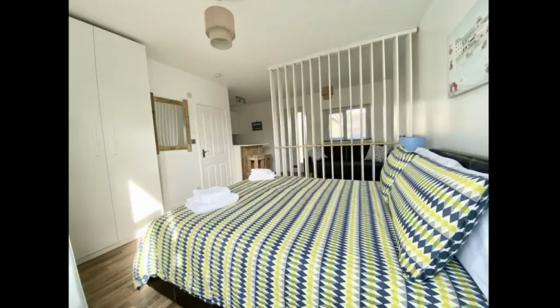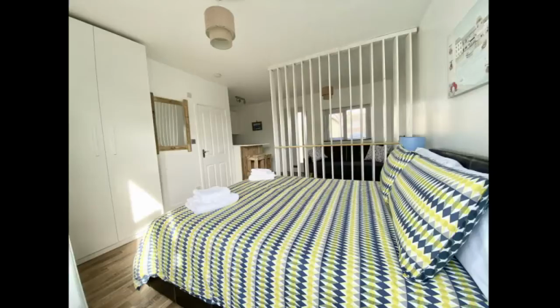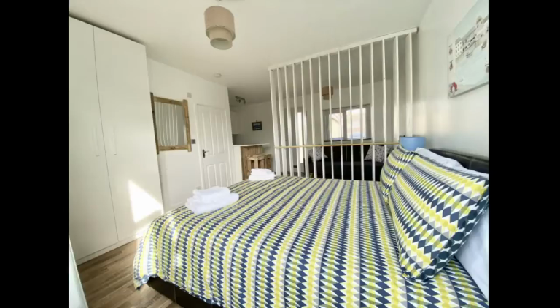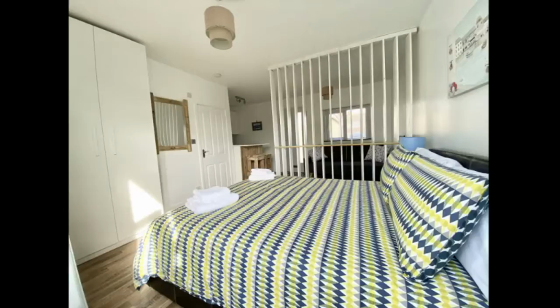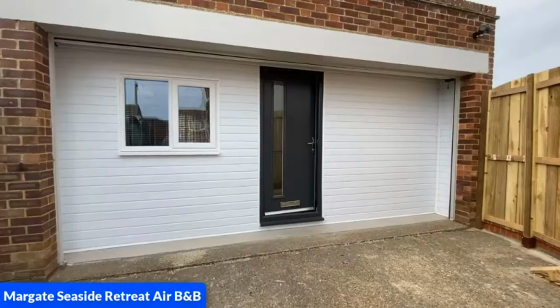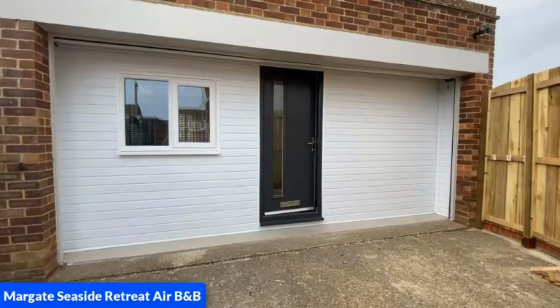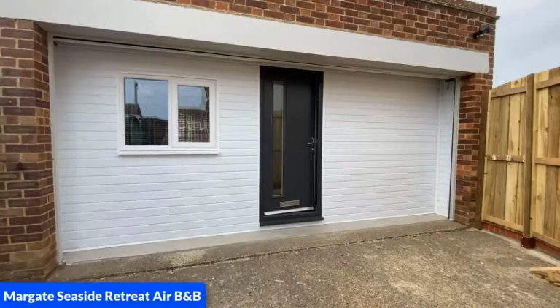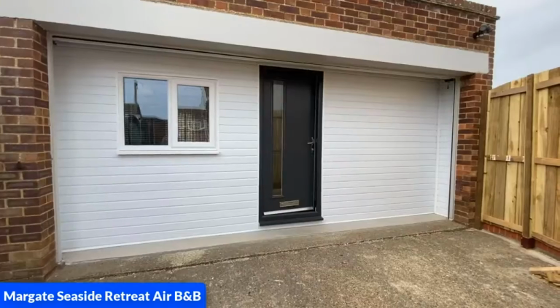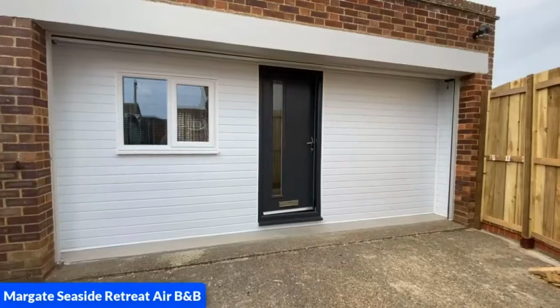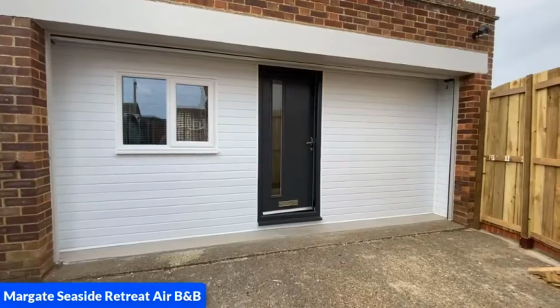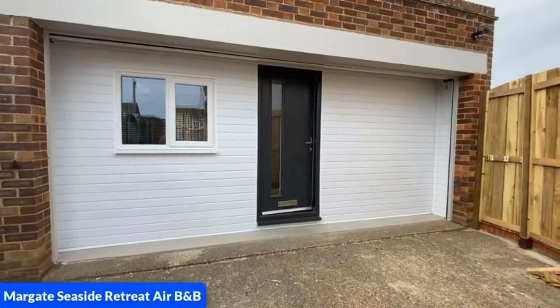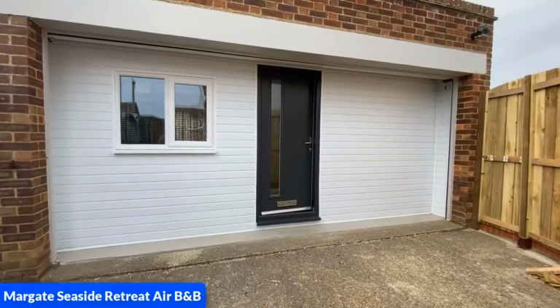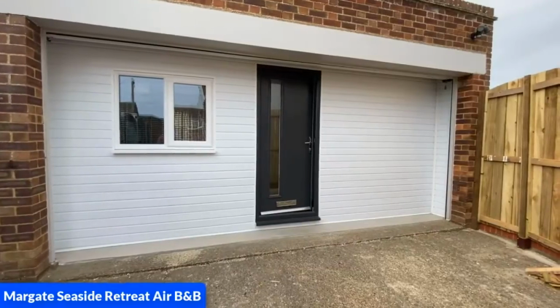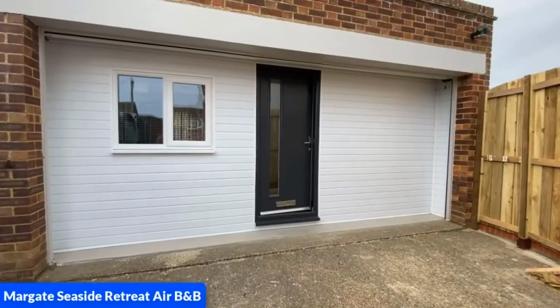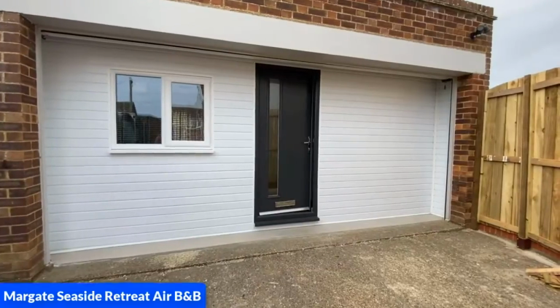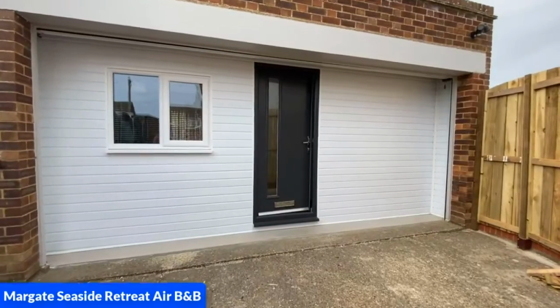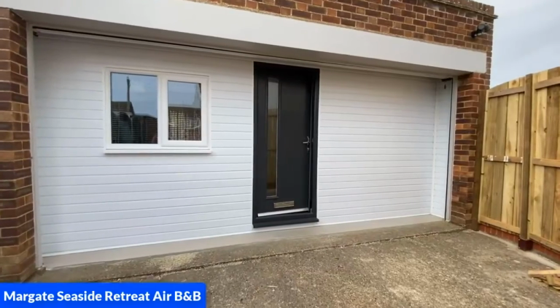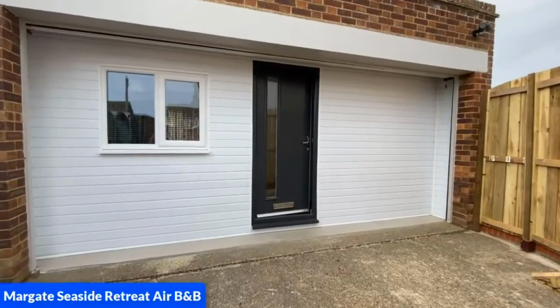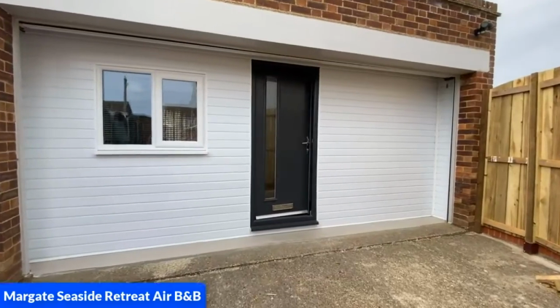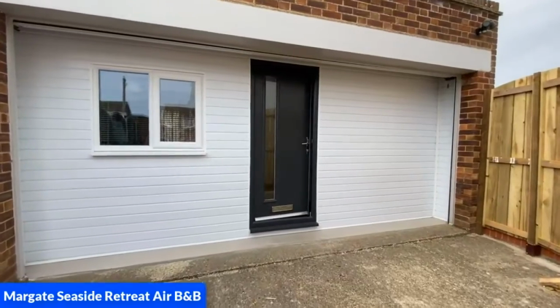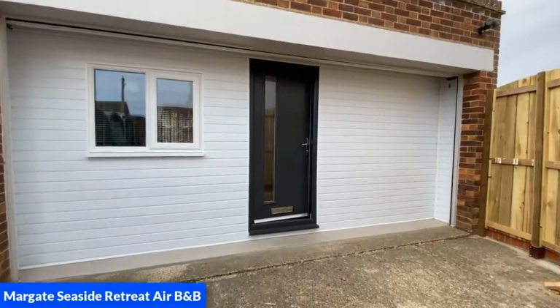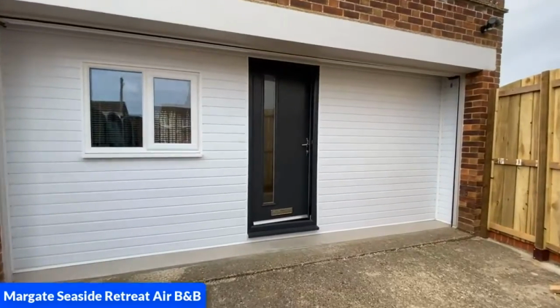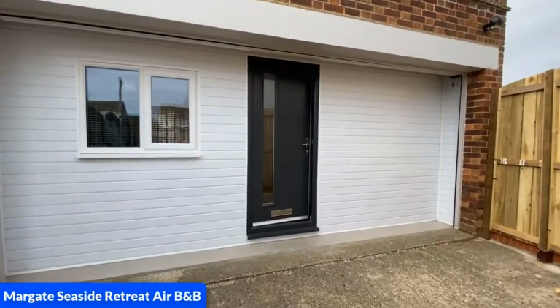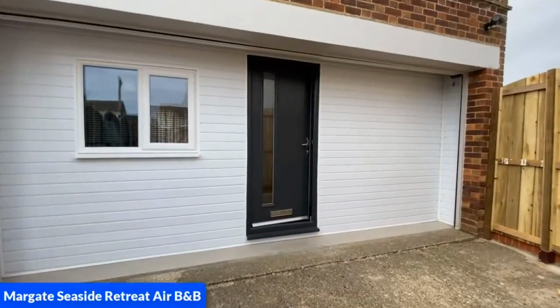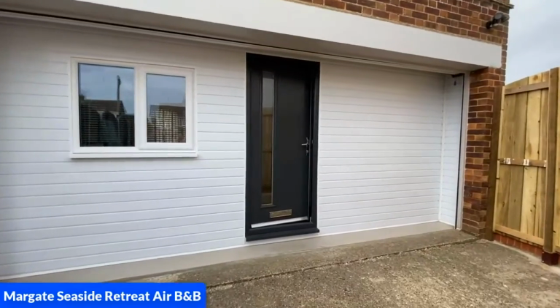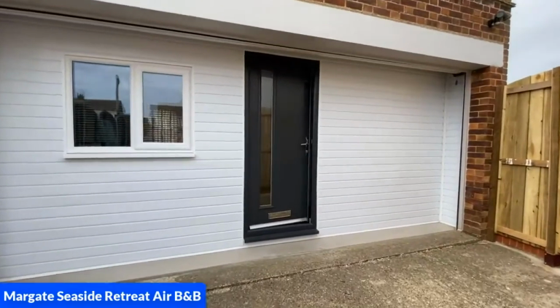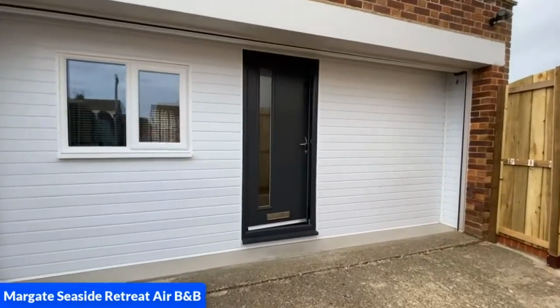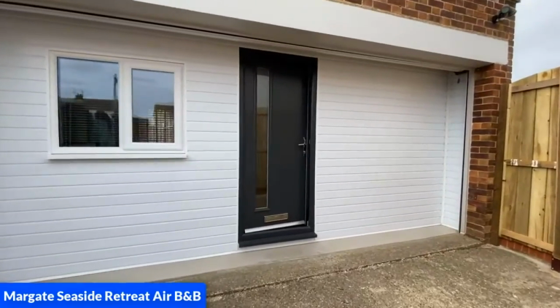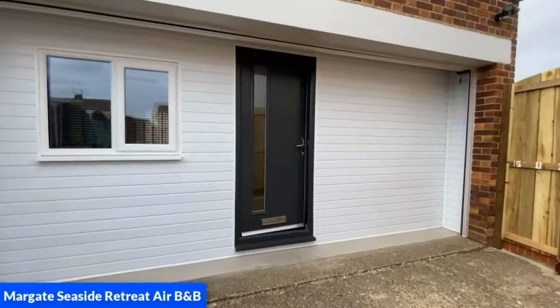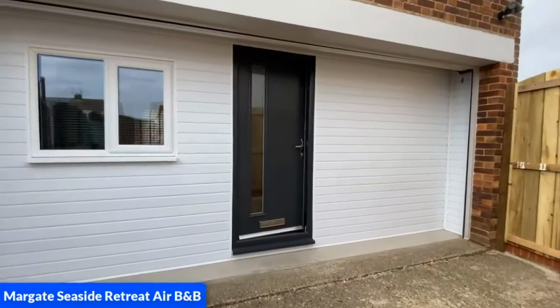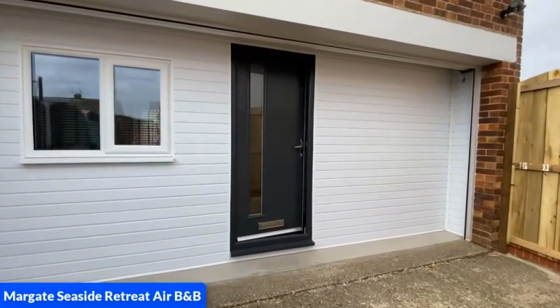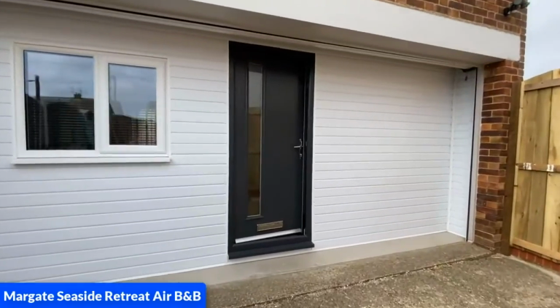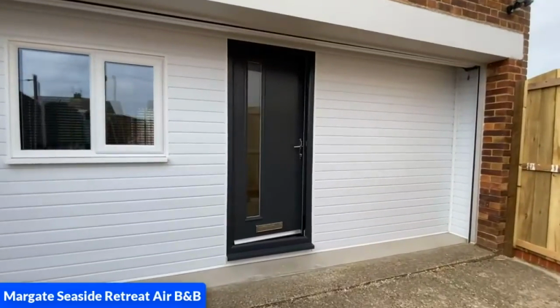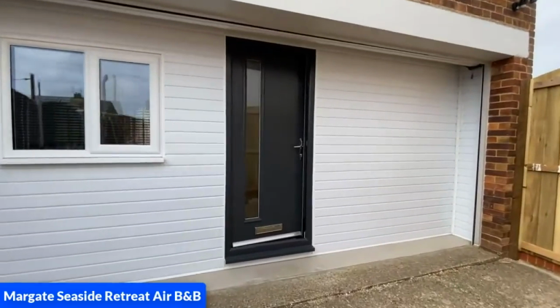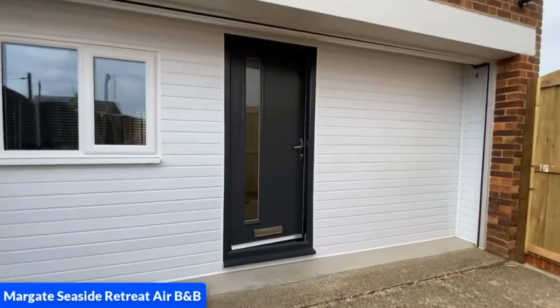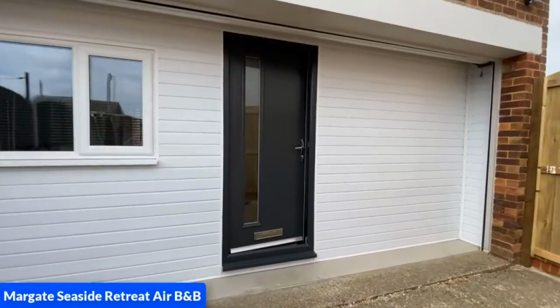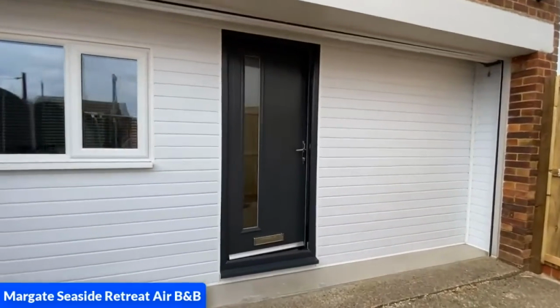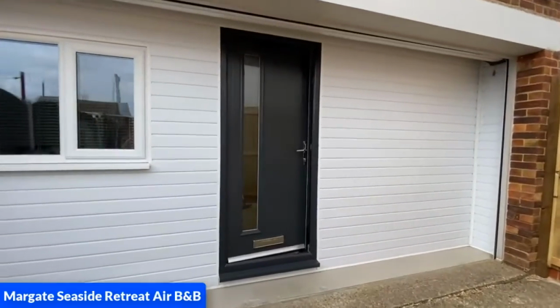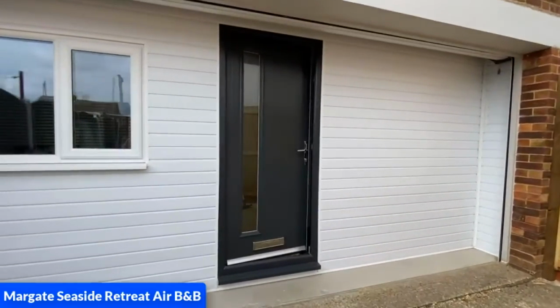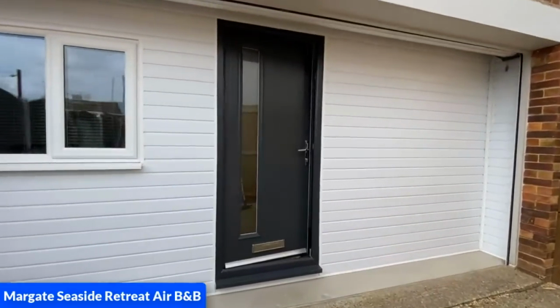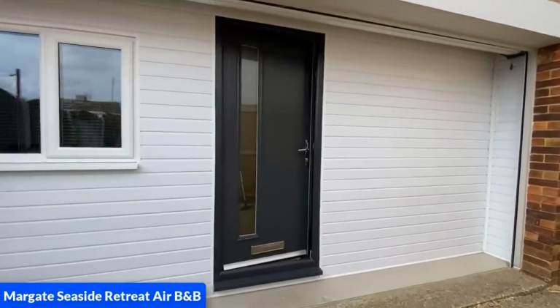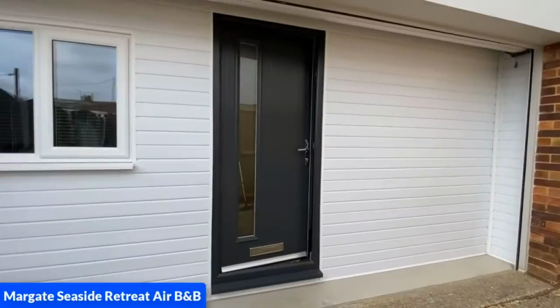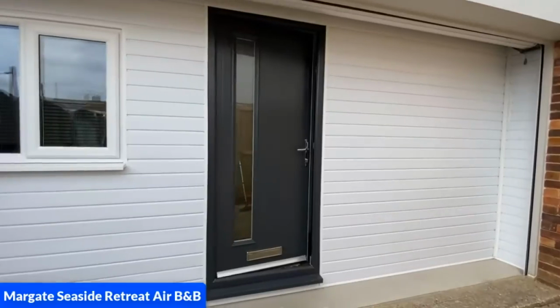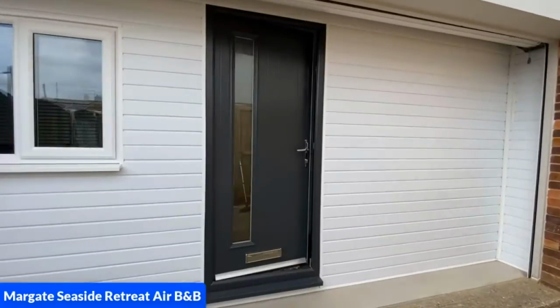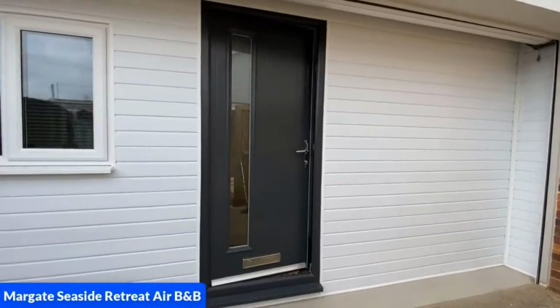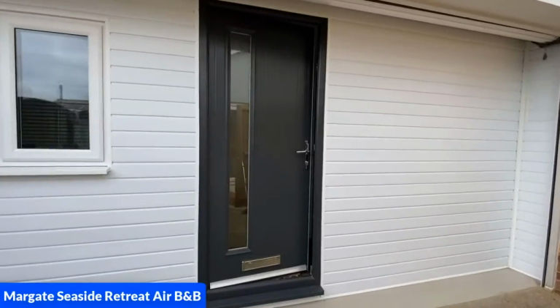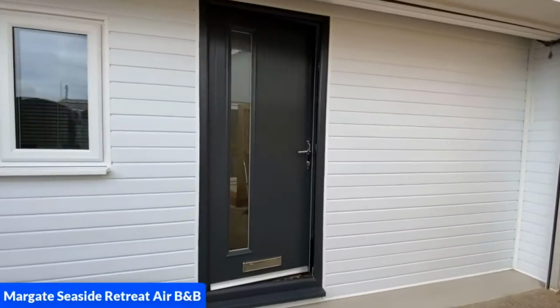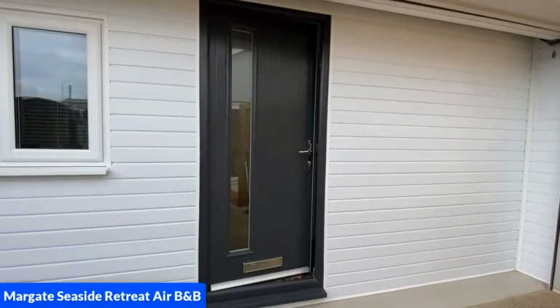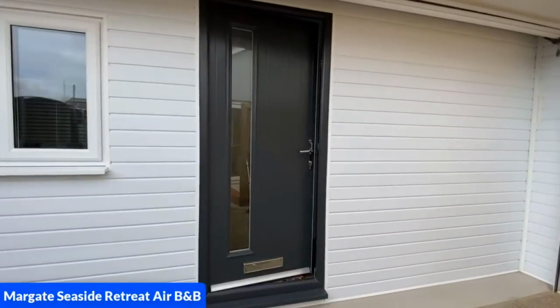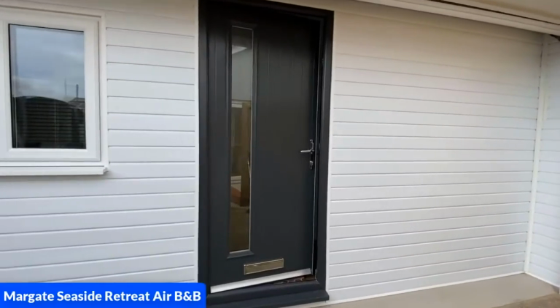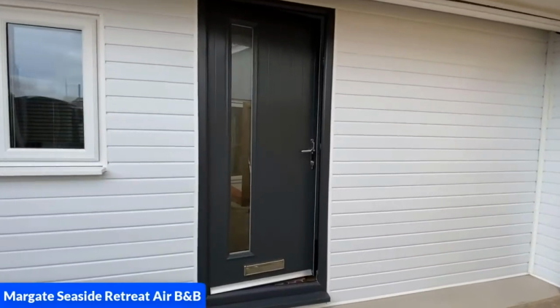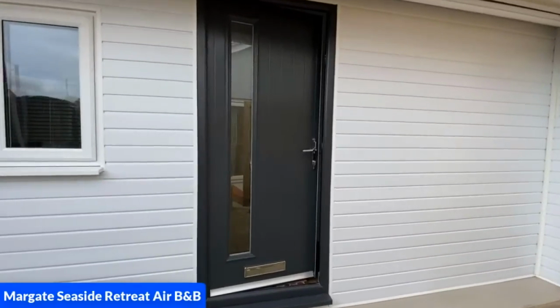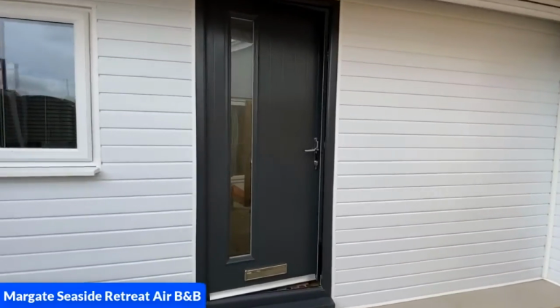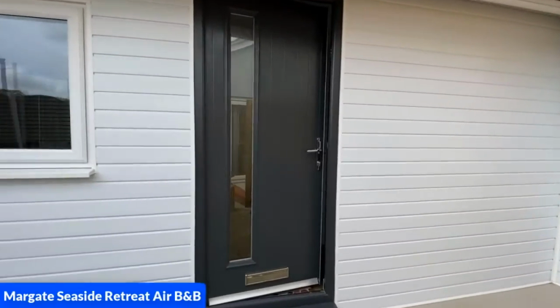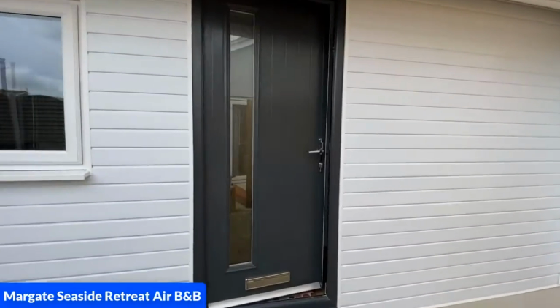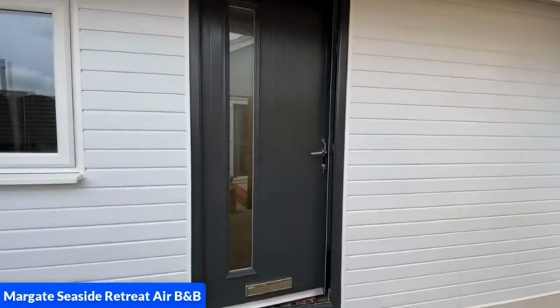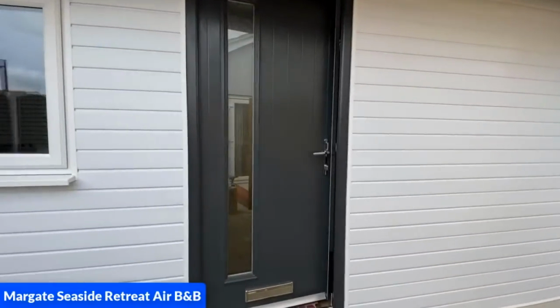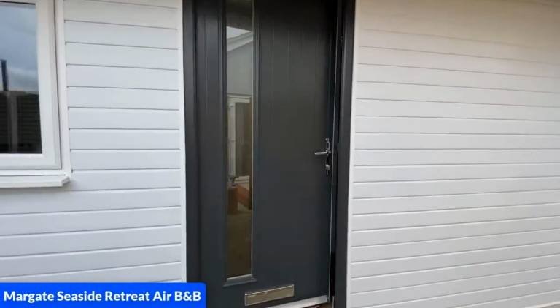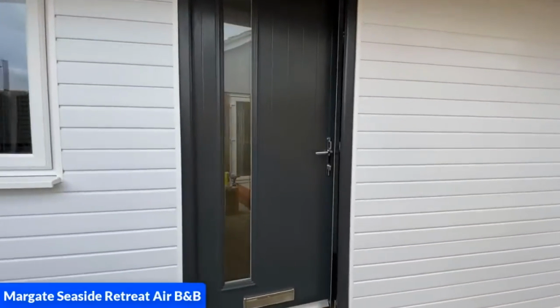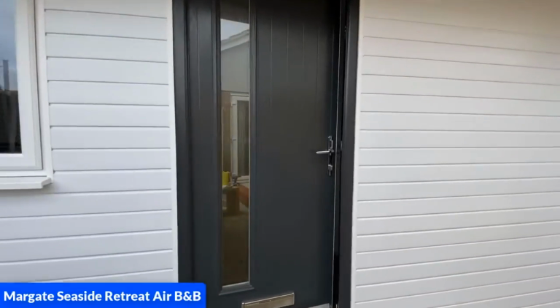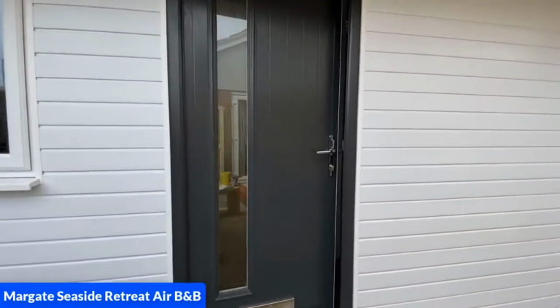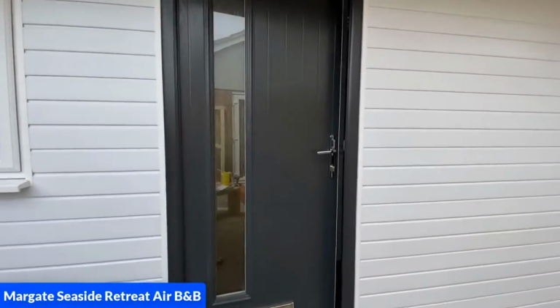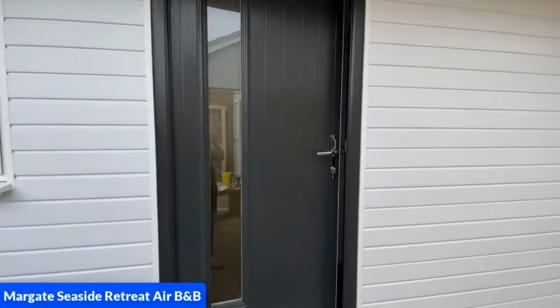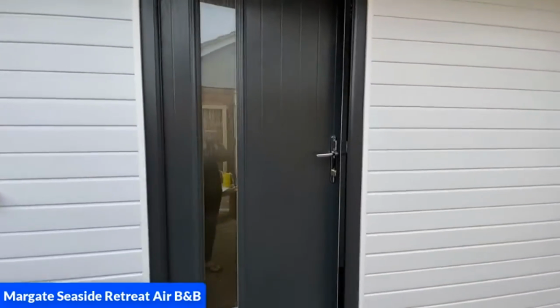Hello, my name is Liz and welcome to my Airbnb which is called Margate Seaside Retreat.